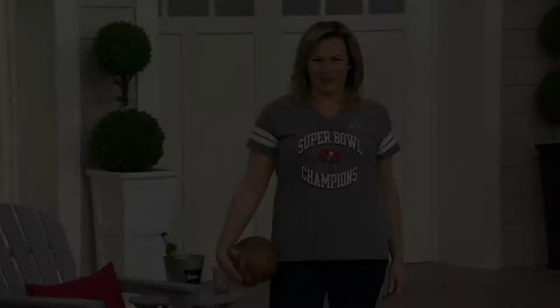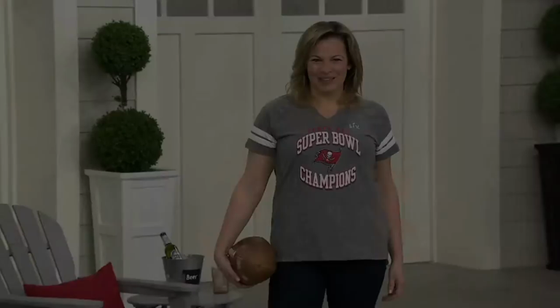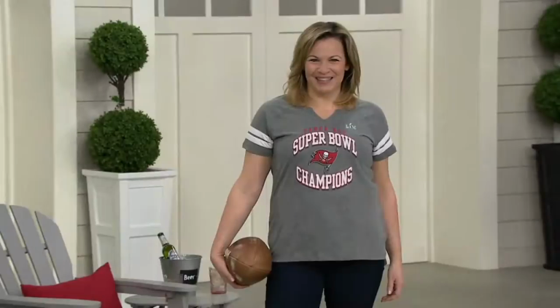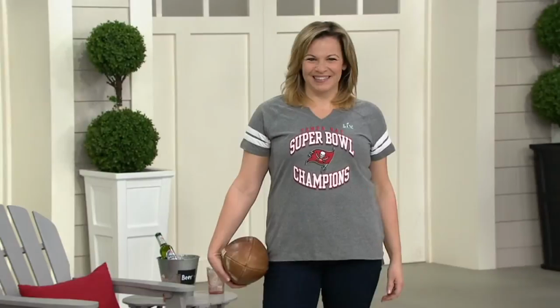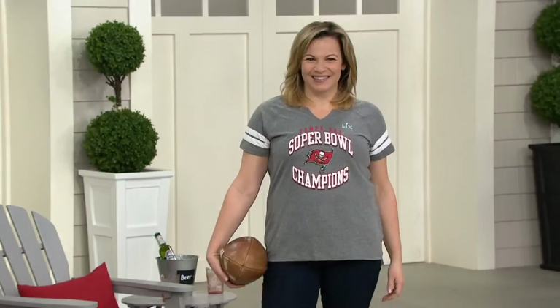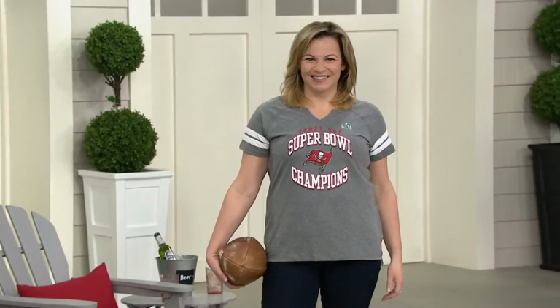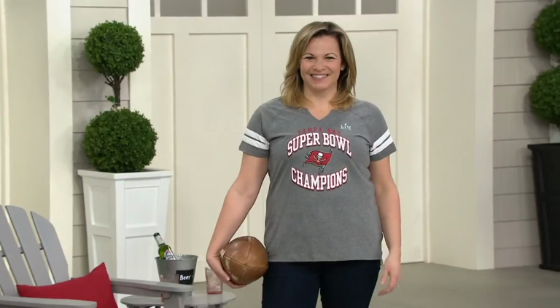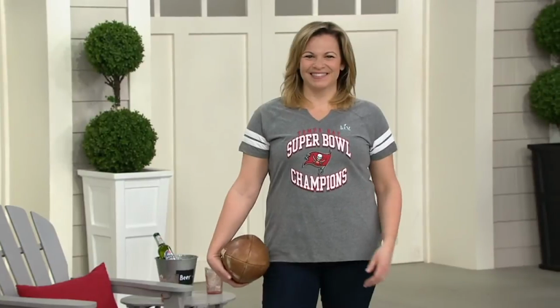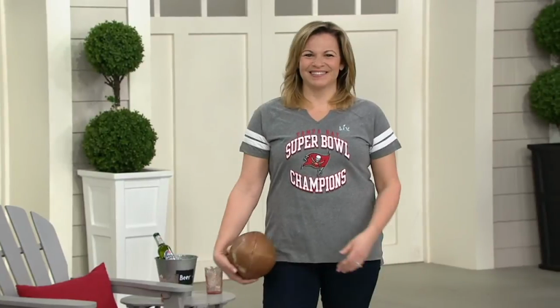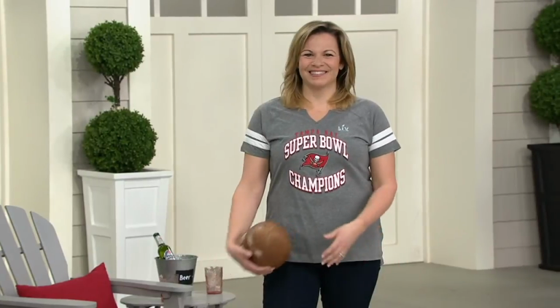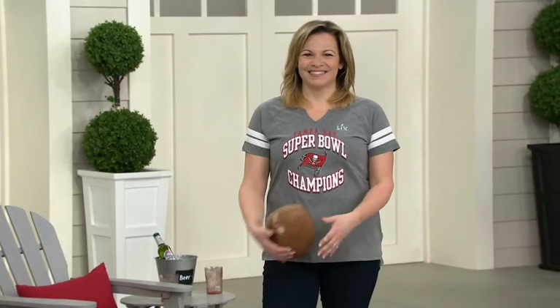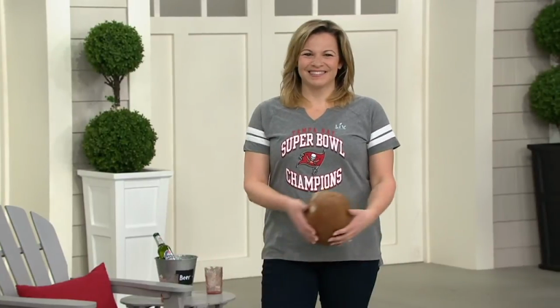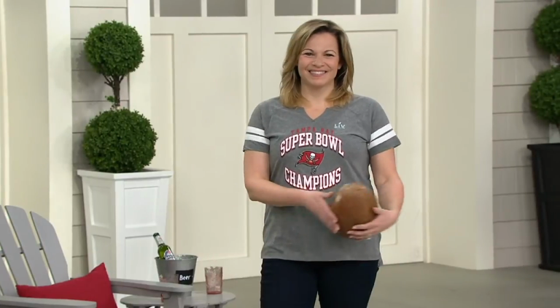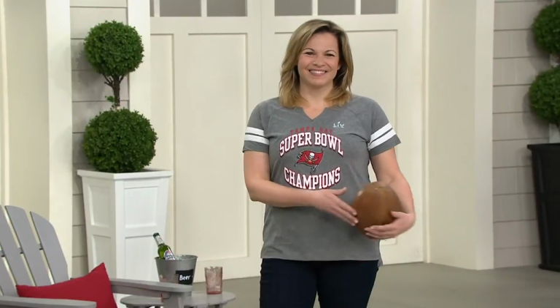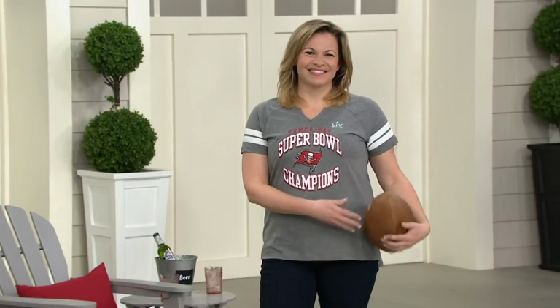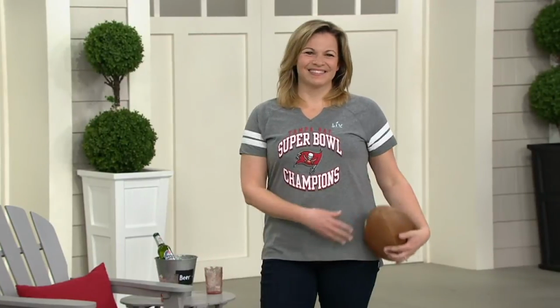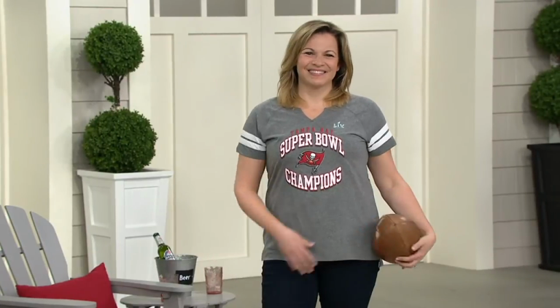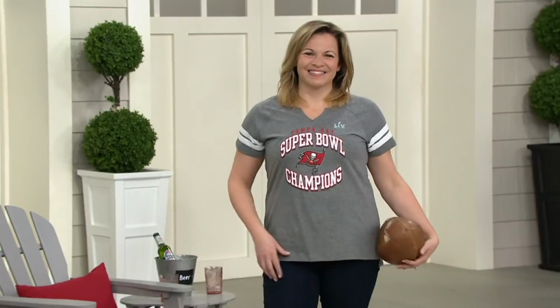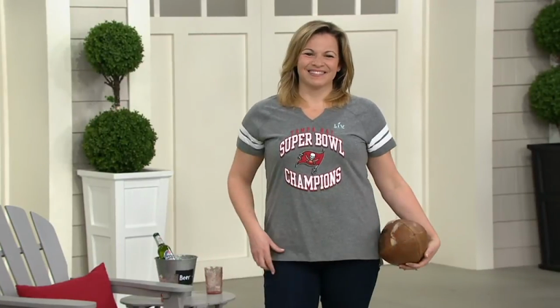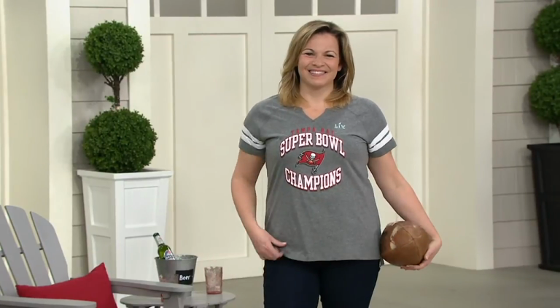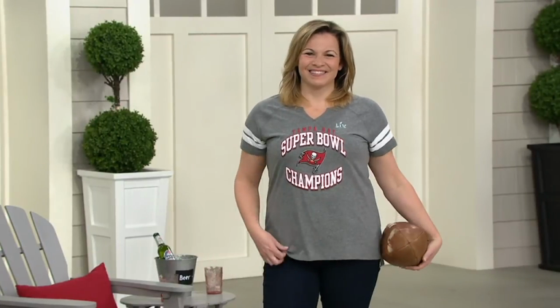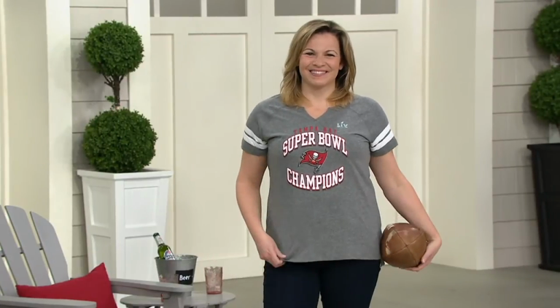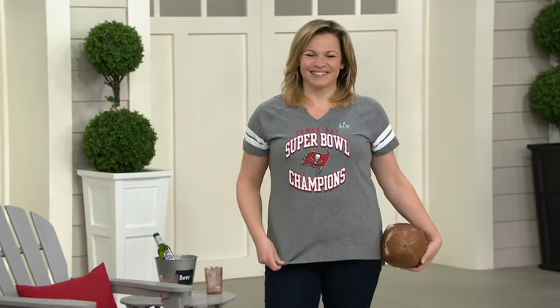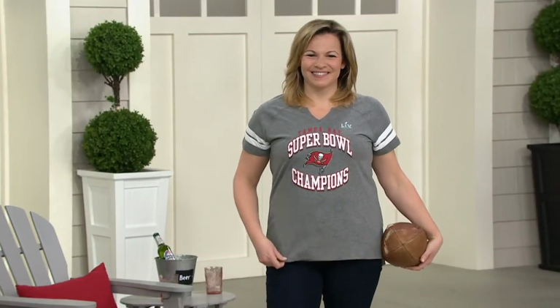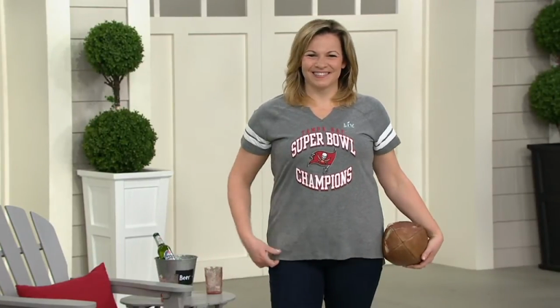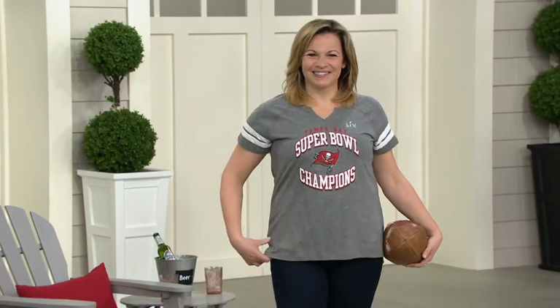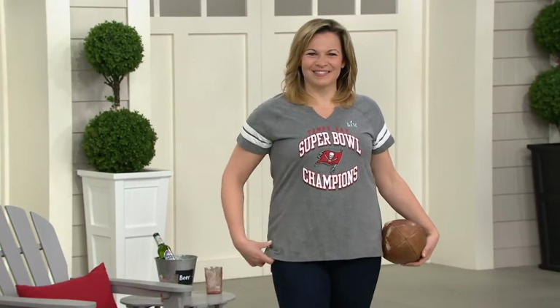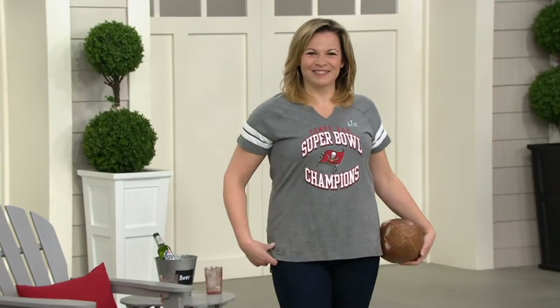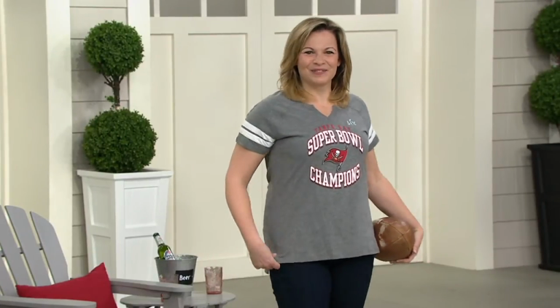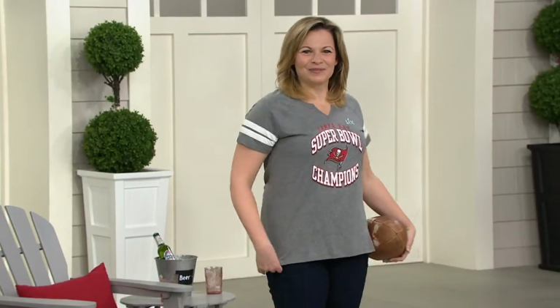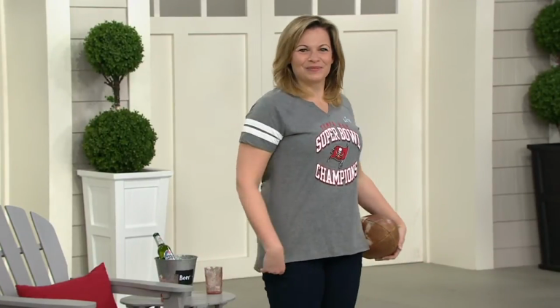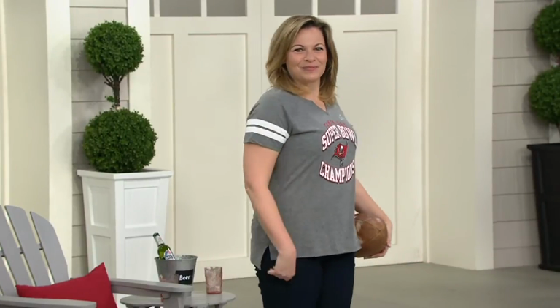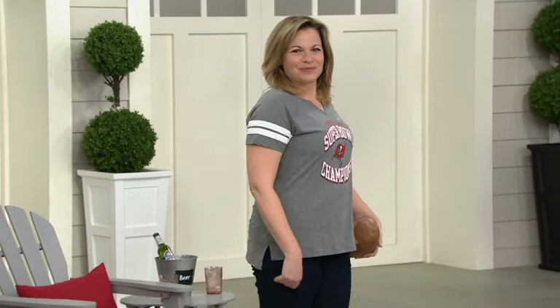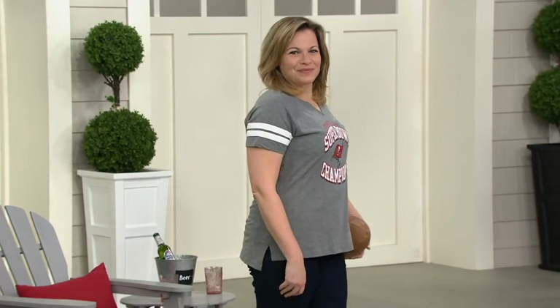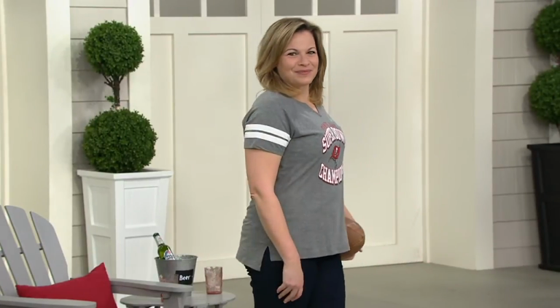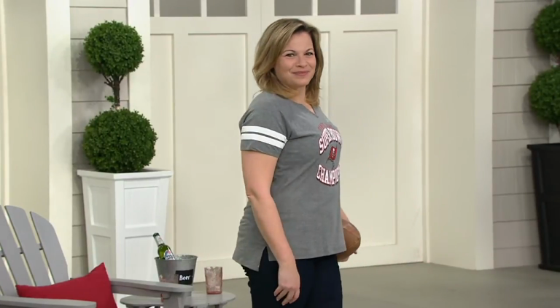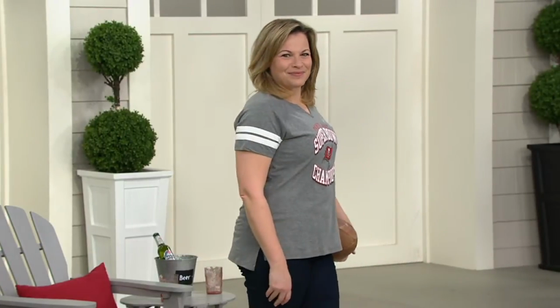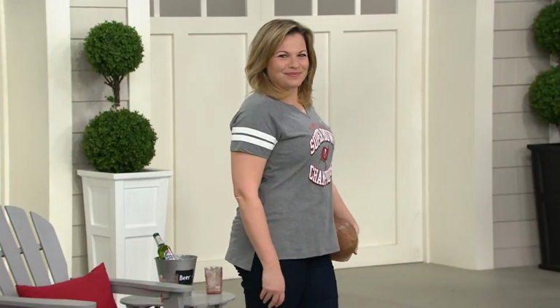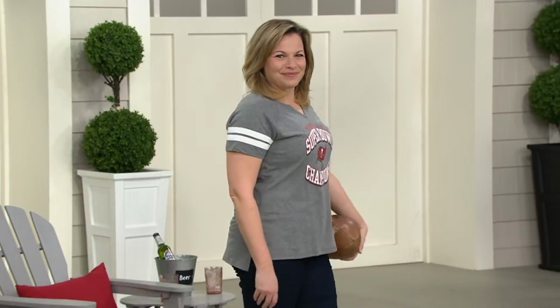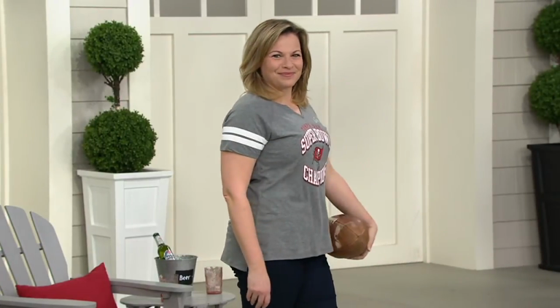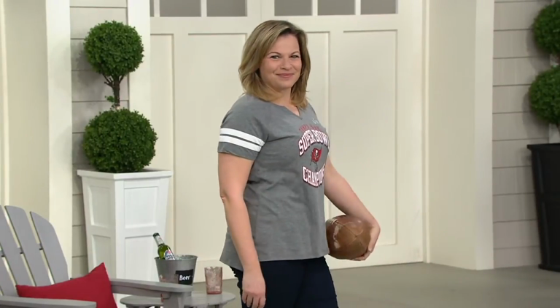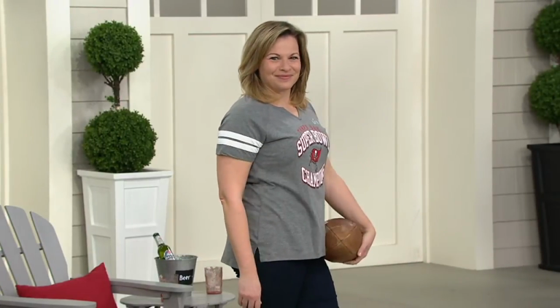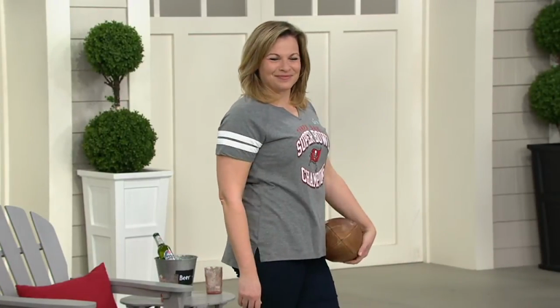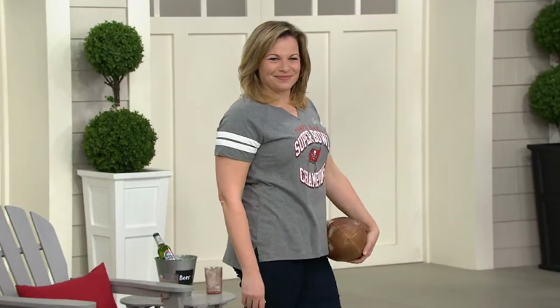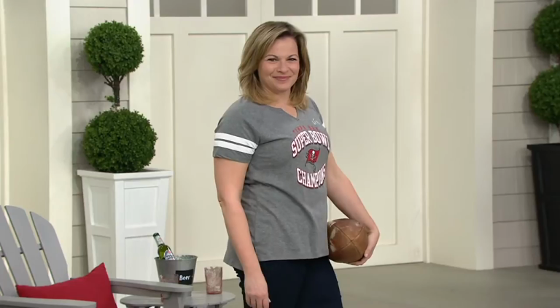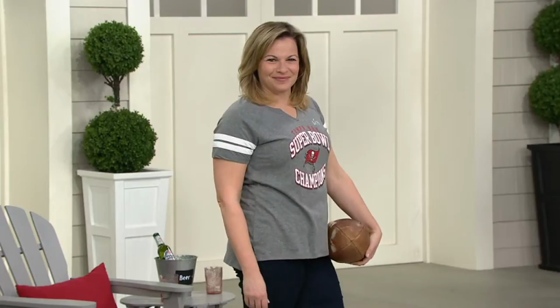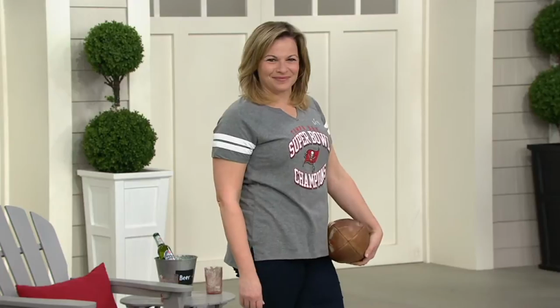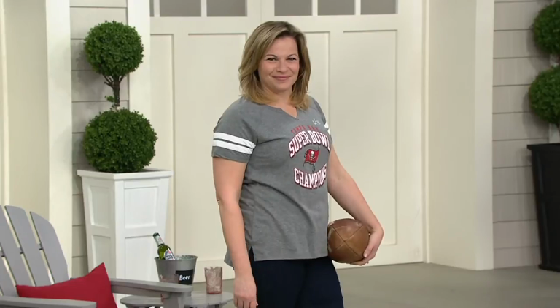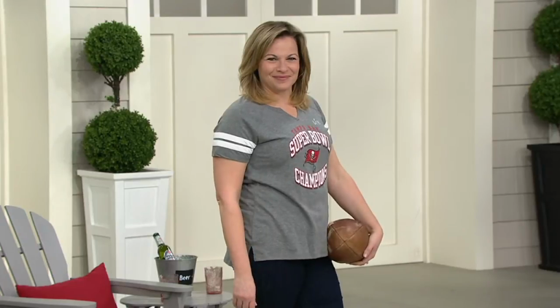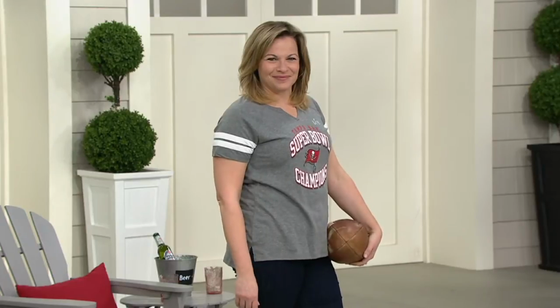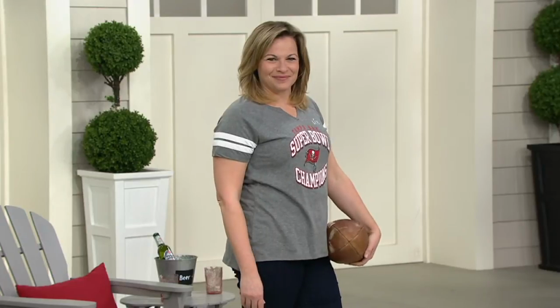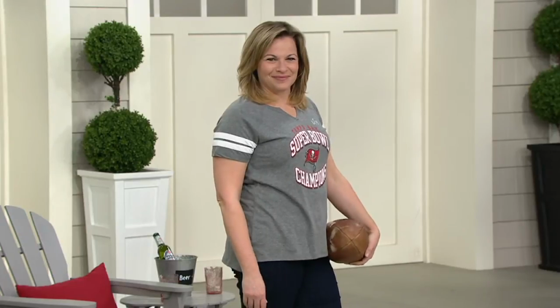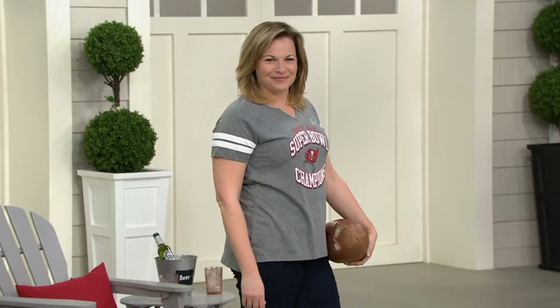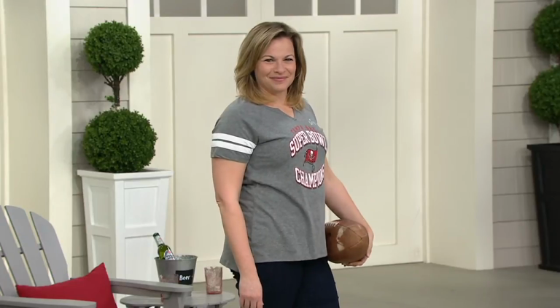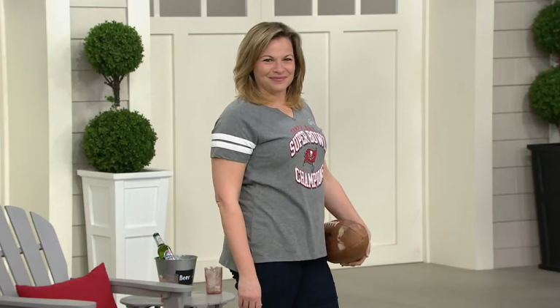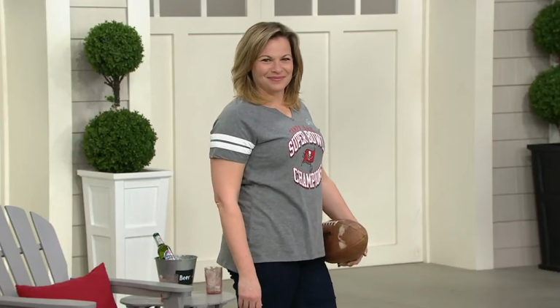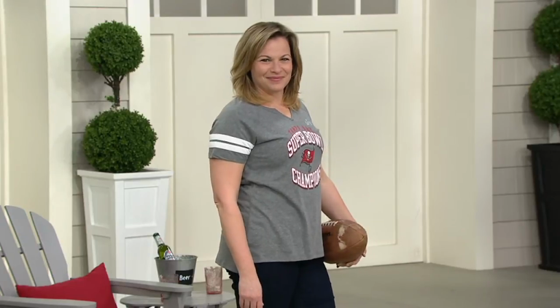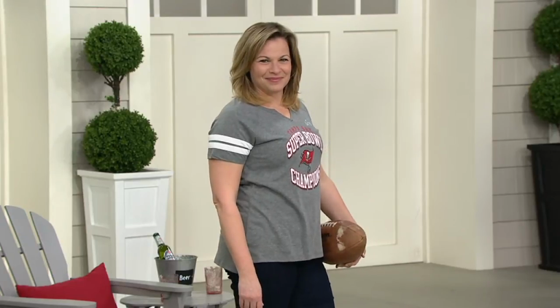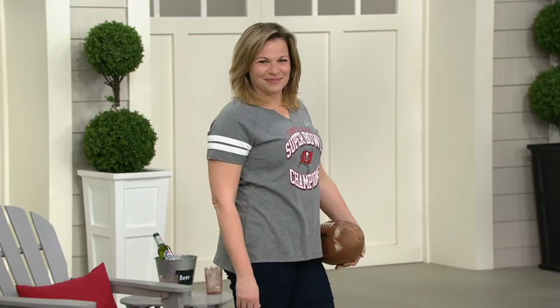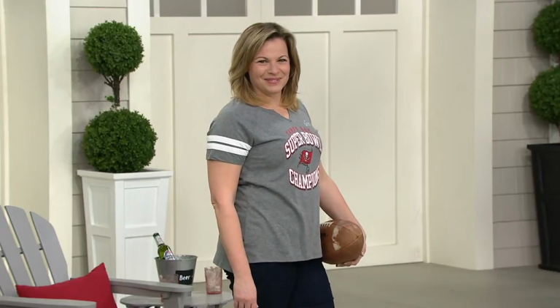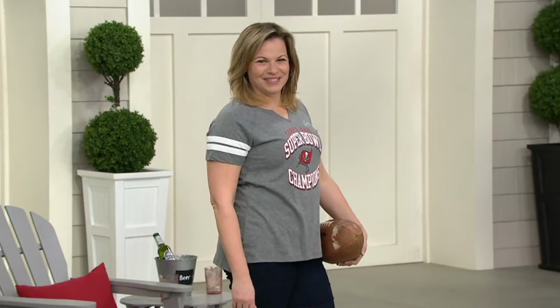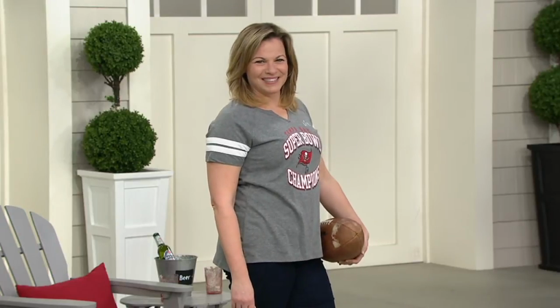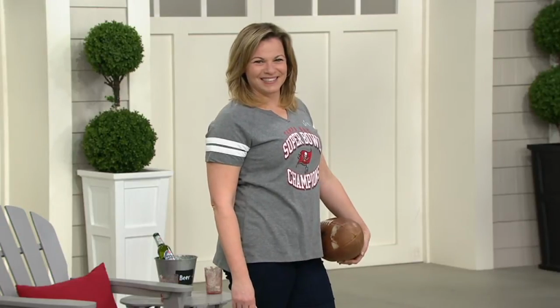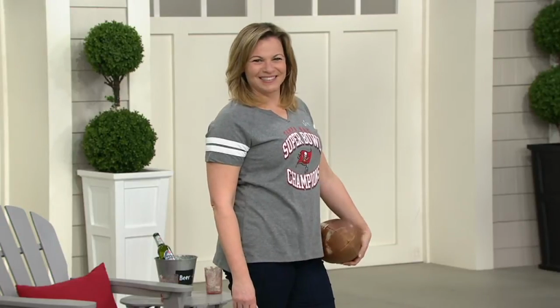Stripes on the sleeves are so cool and it just says the champions are right here. This is the team.